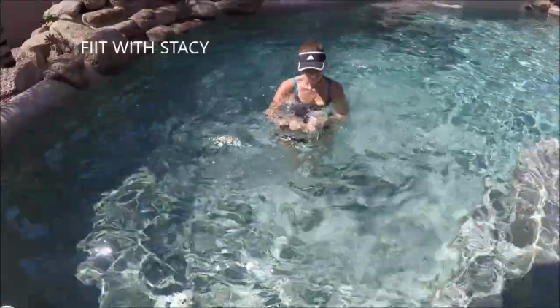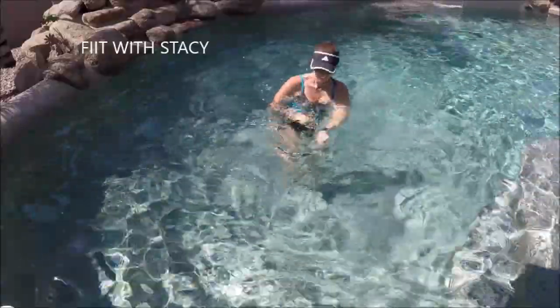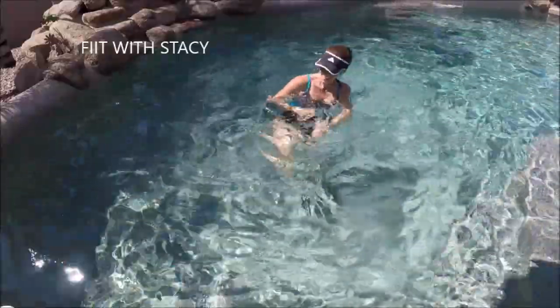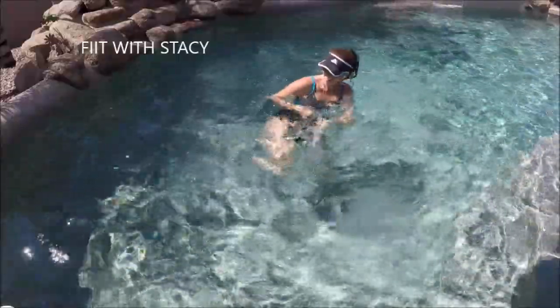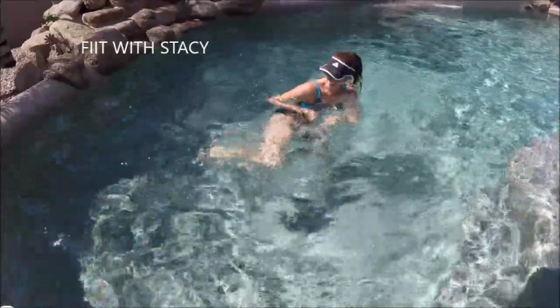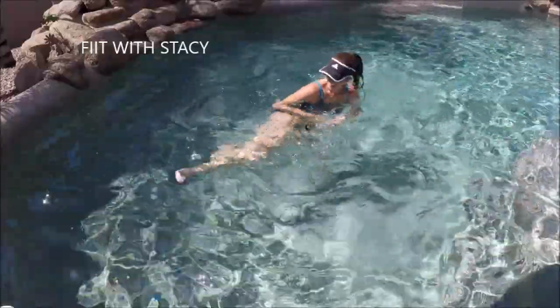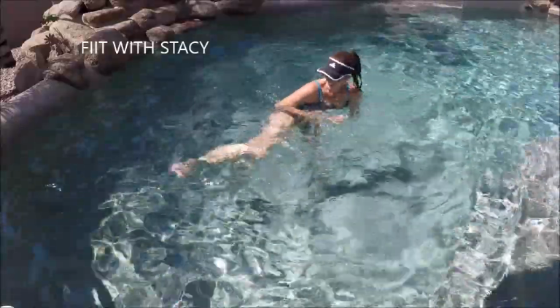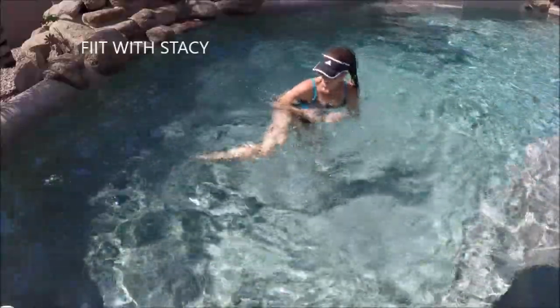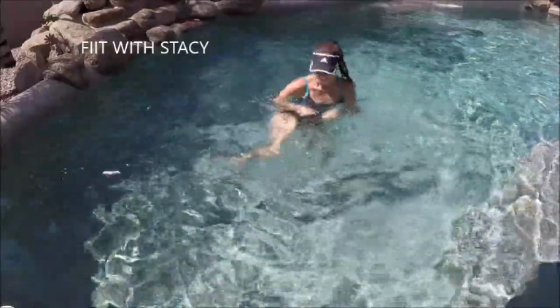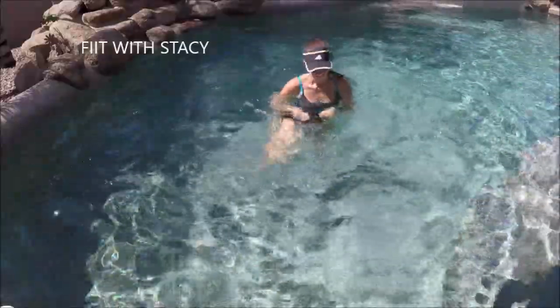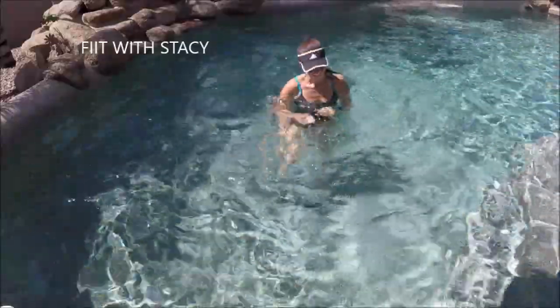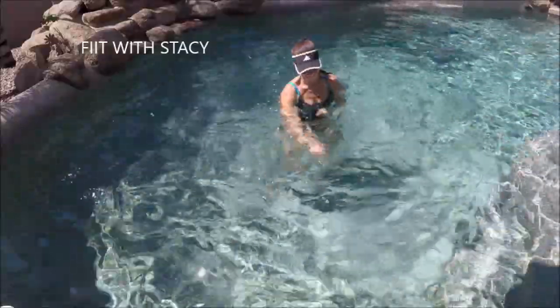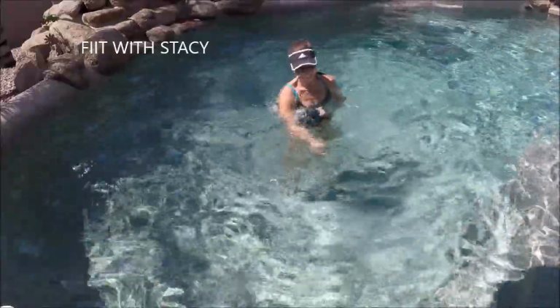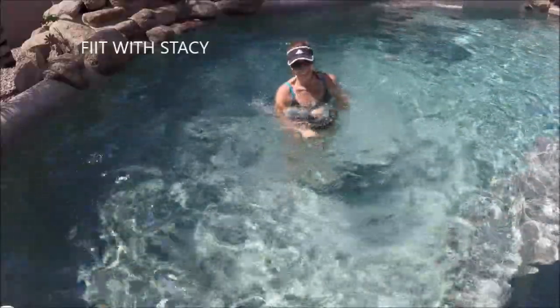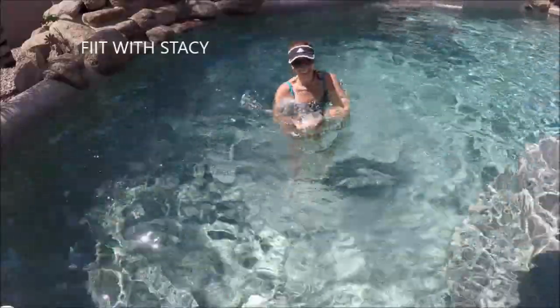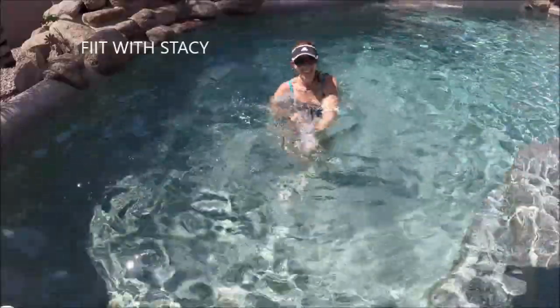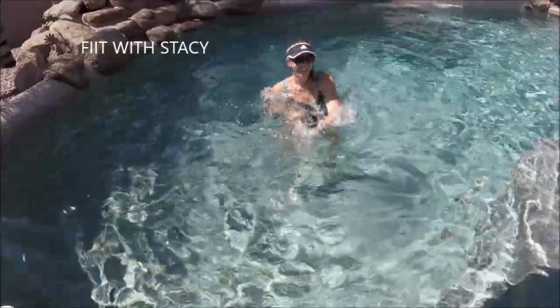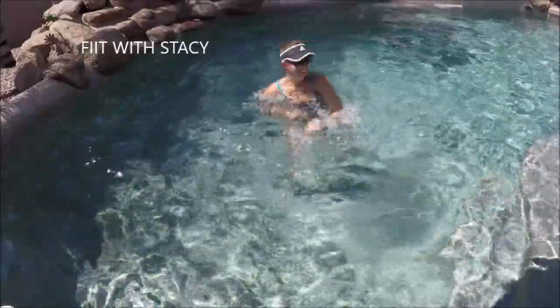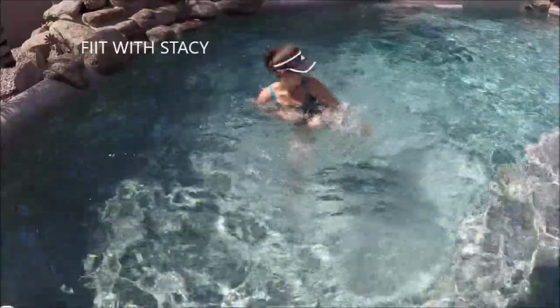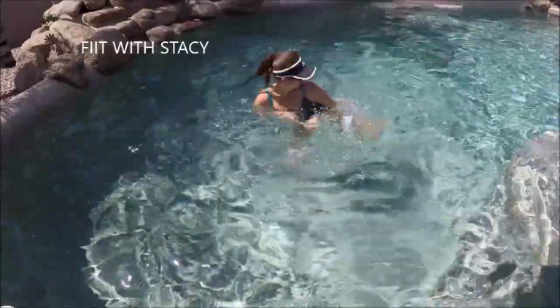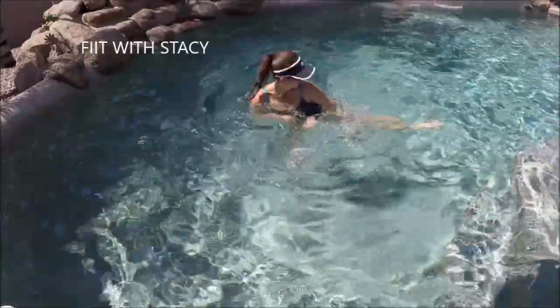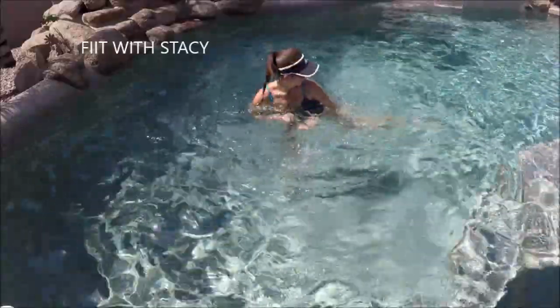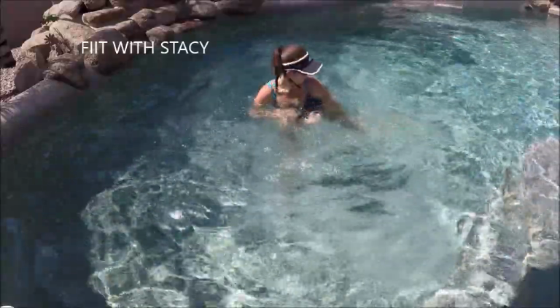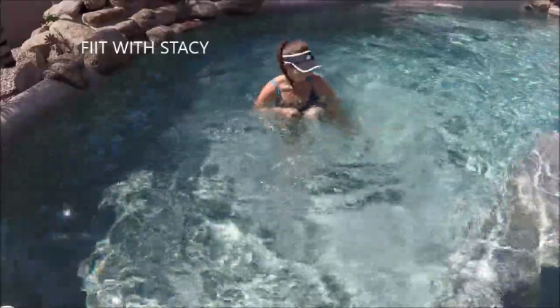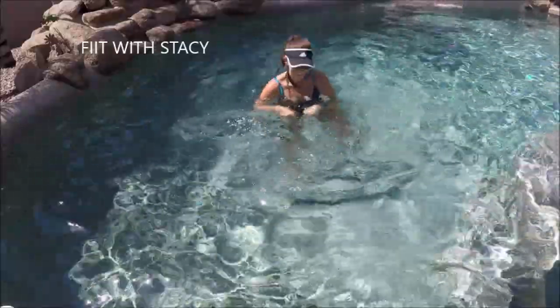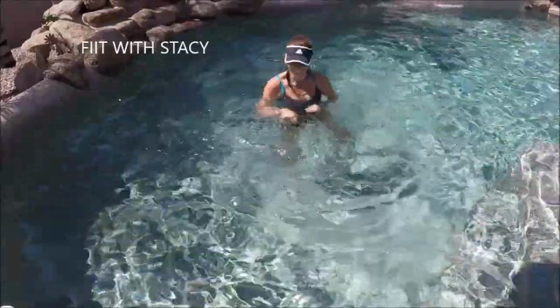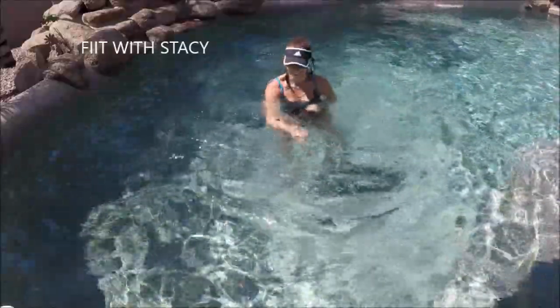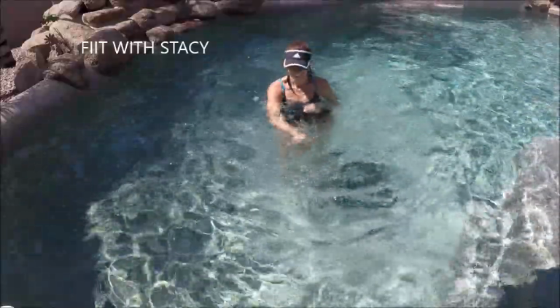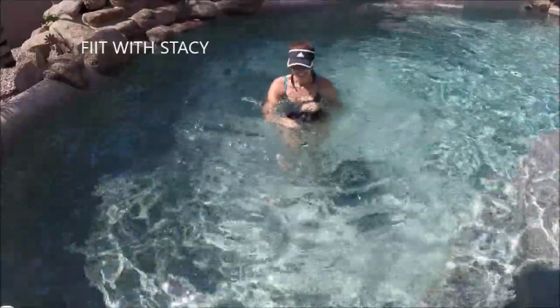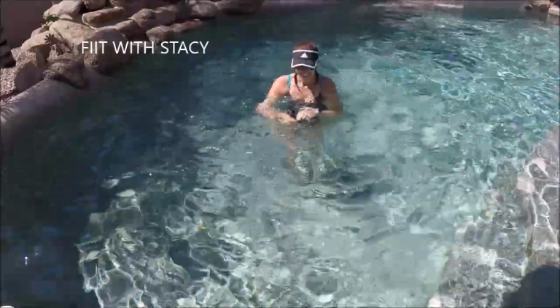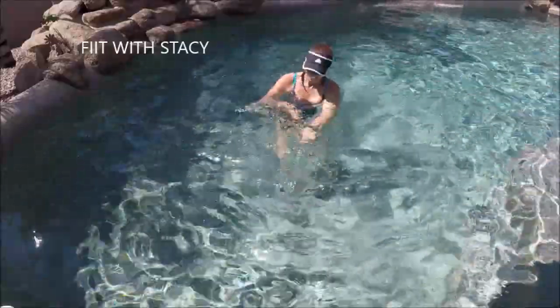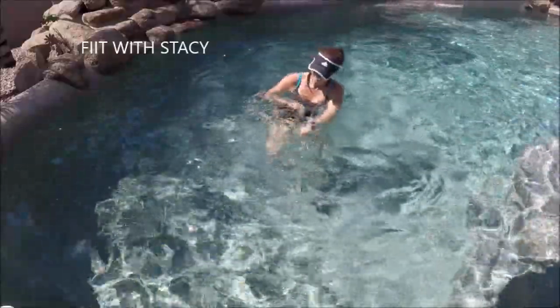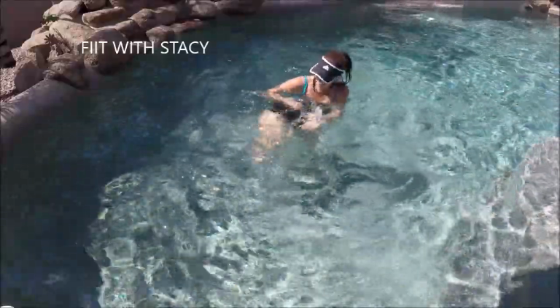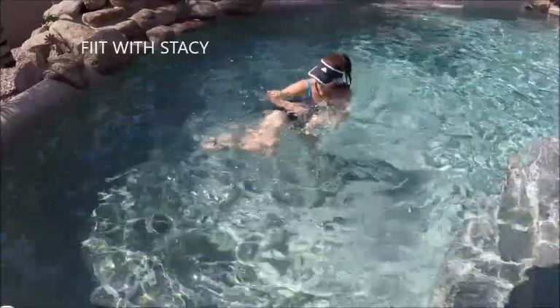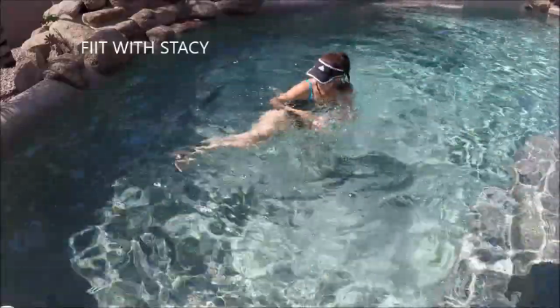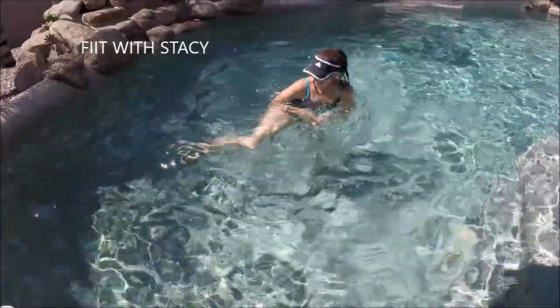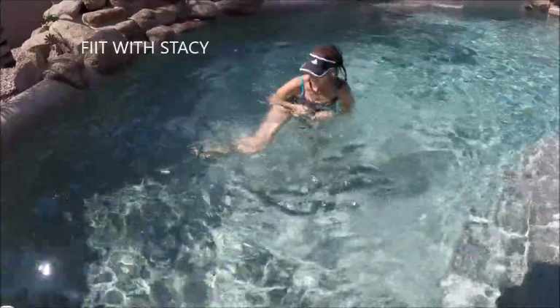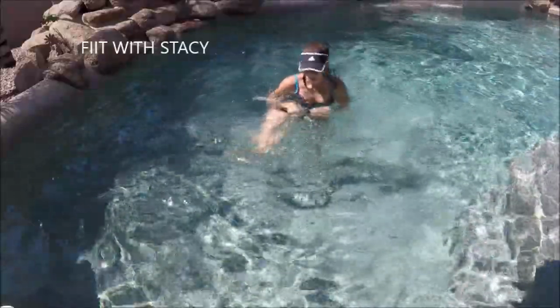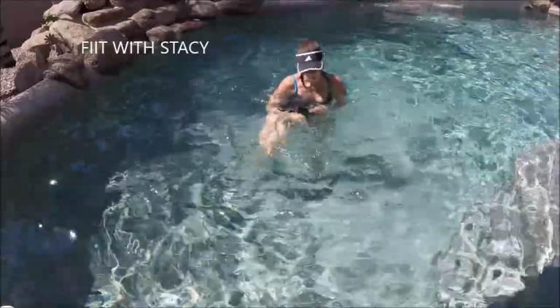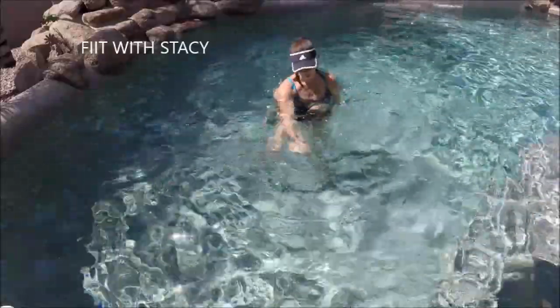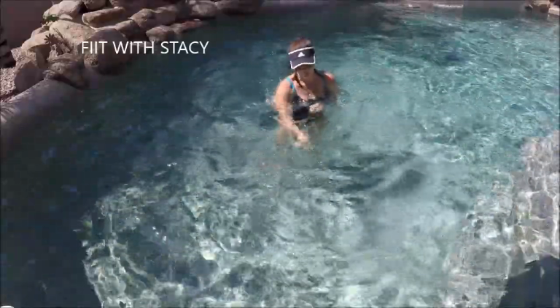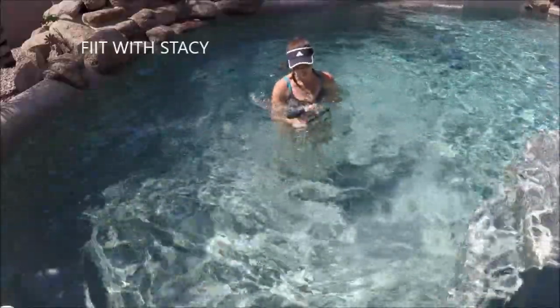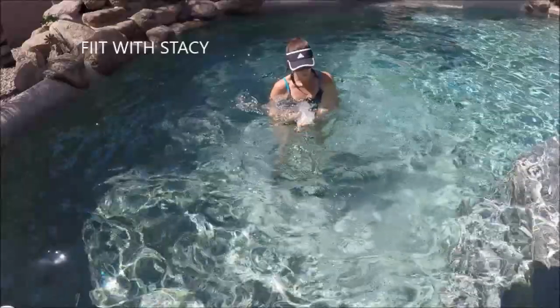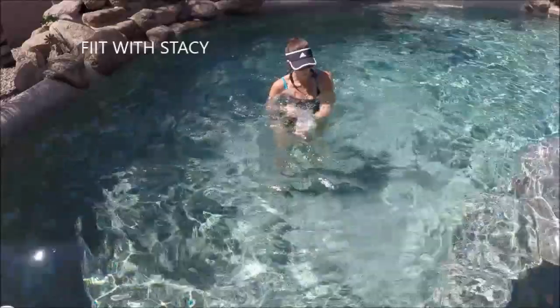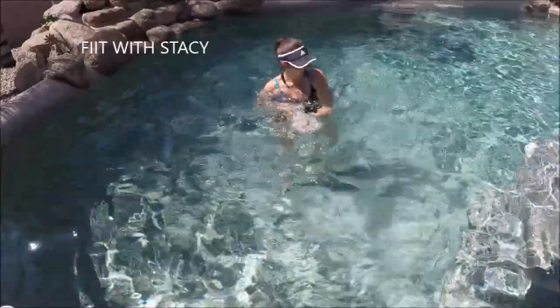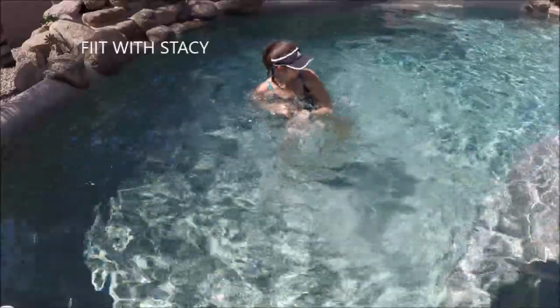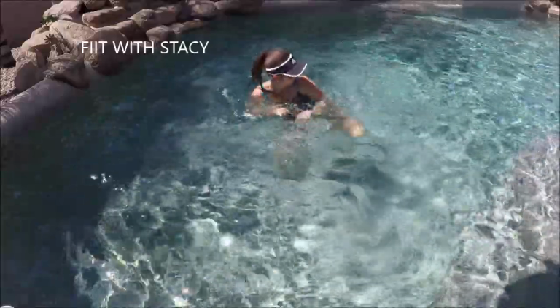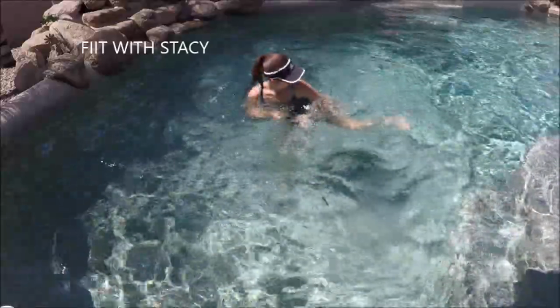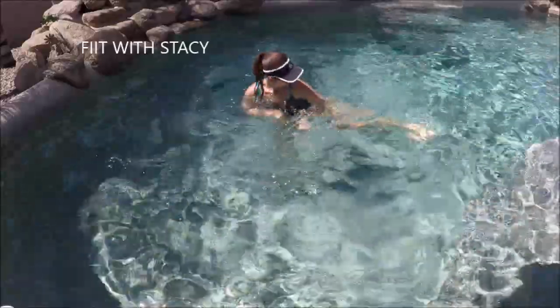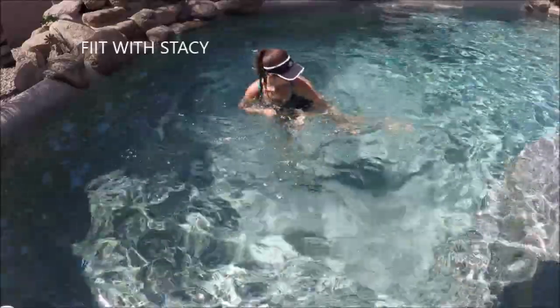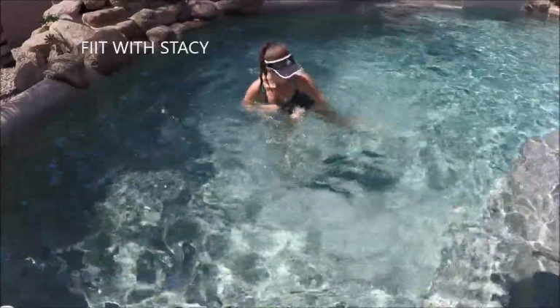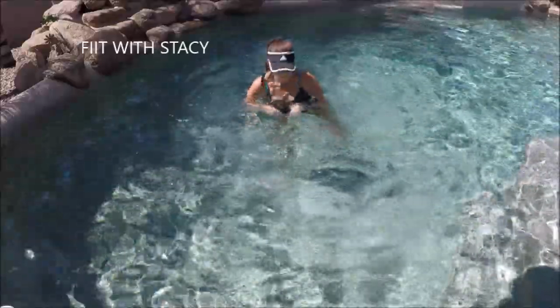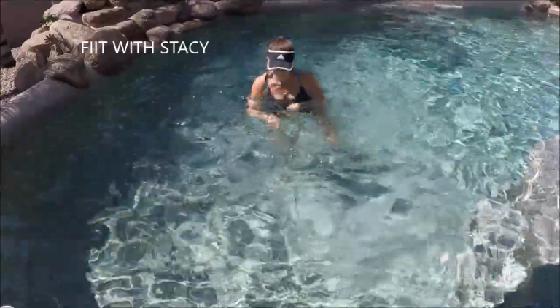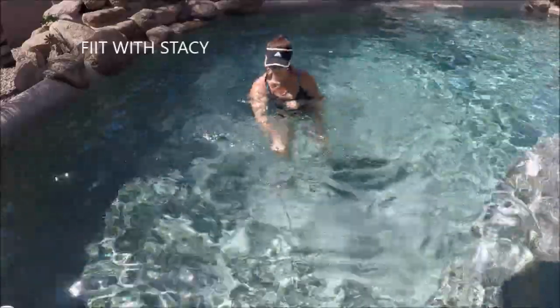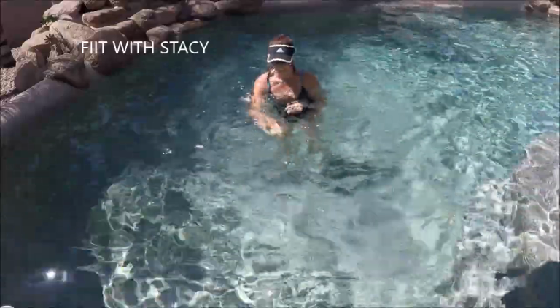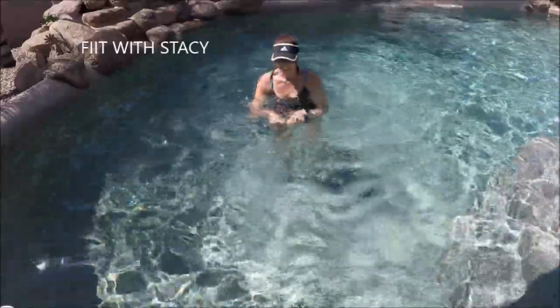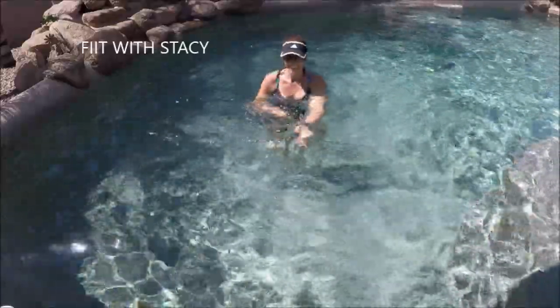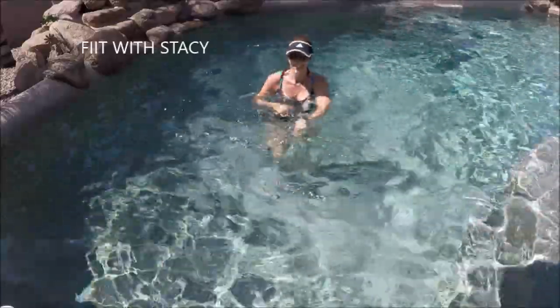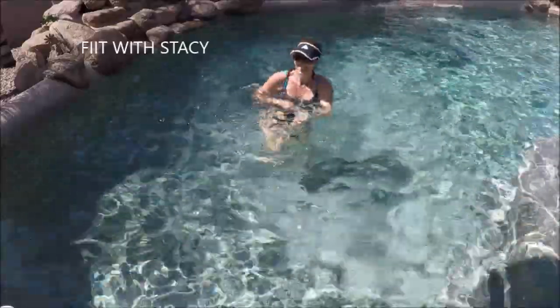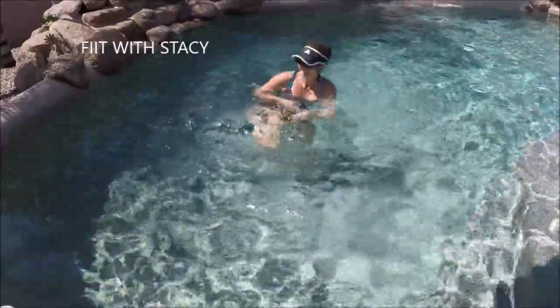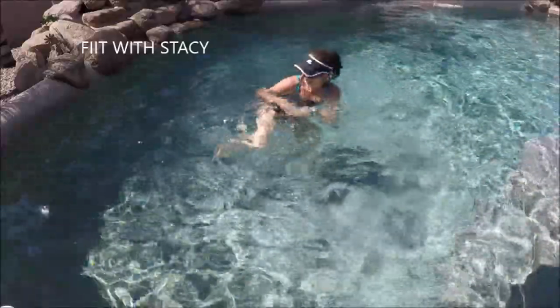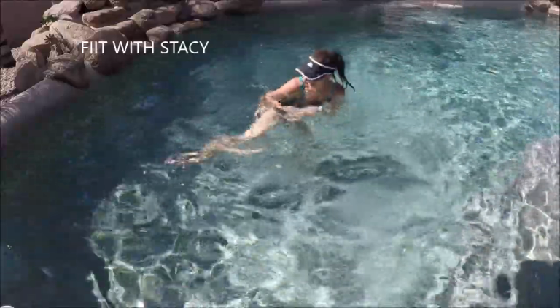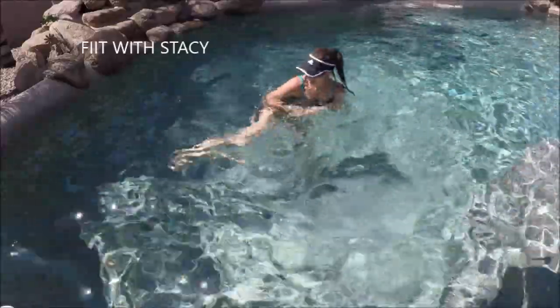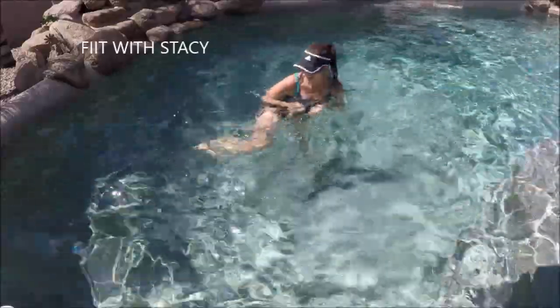We want to start warming up the sides of the body — those hips. So keep a tall posture as you lean but try to get a good extension through the legs.